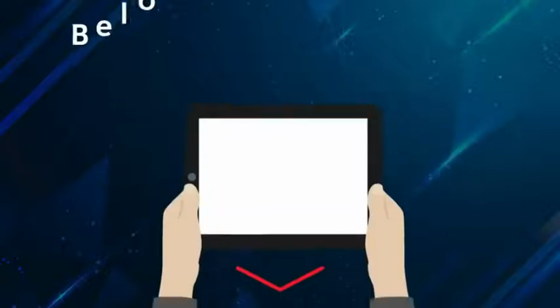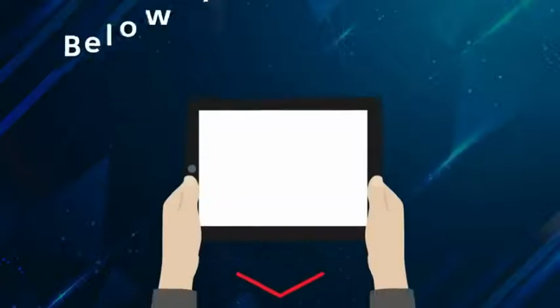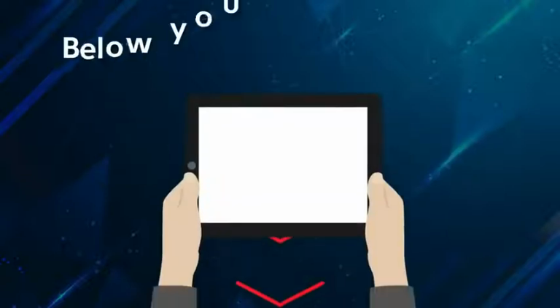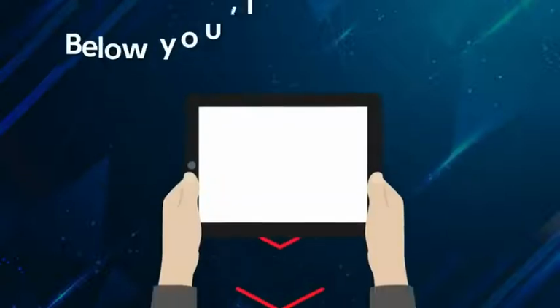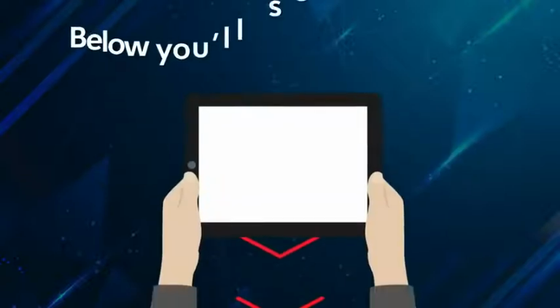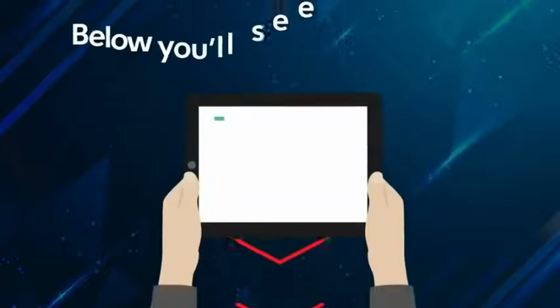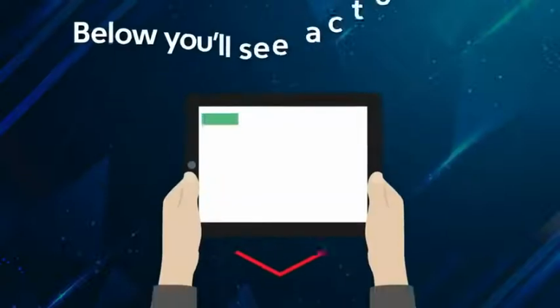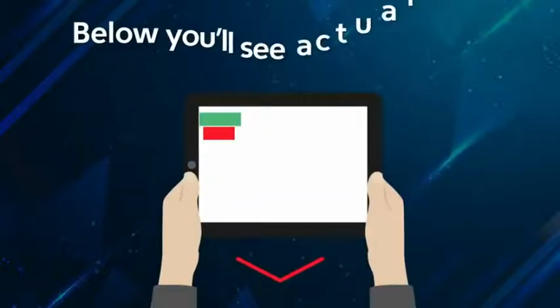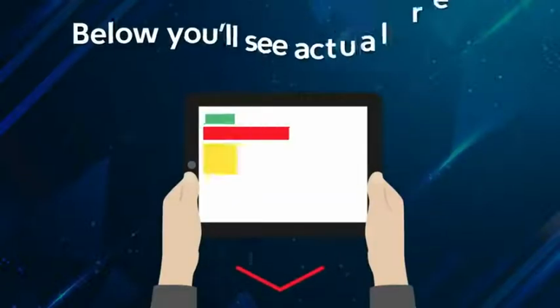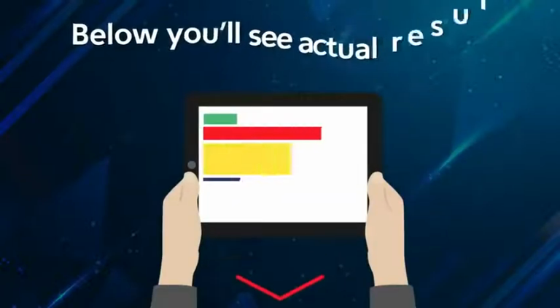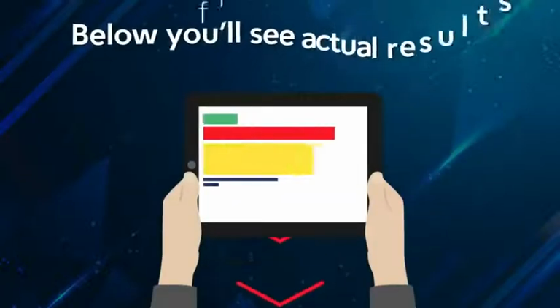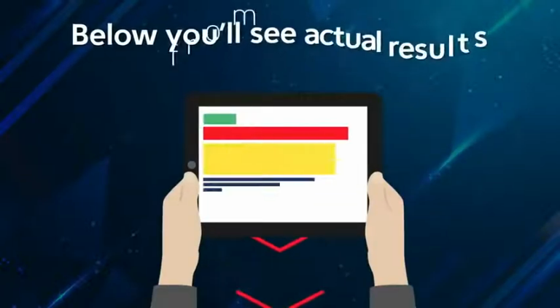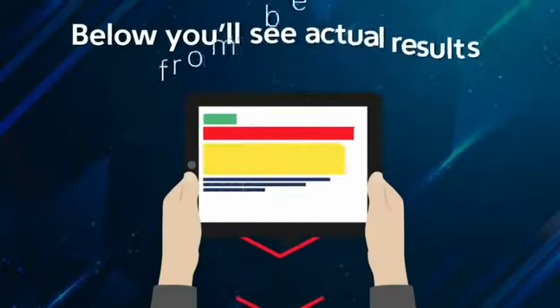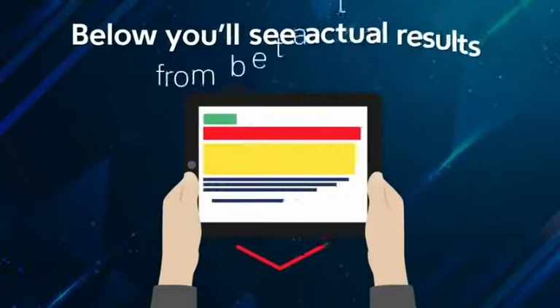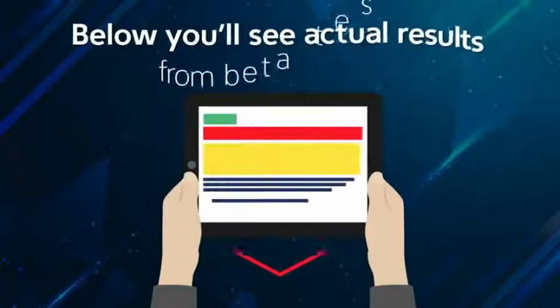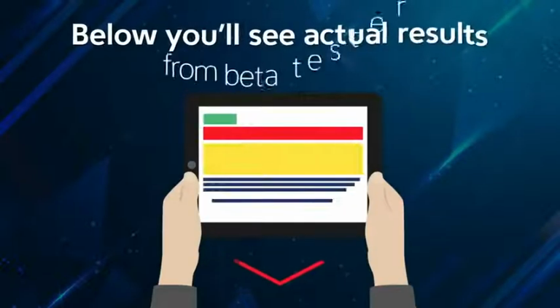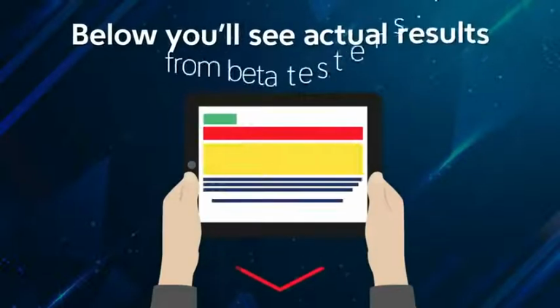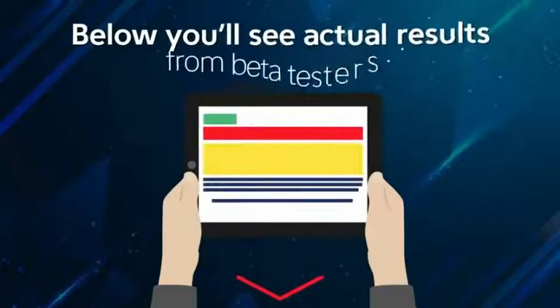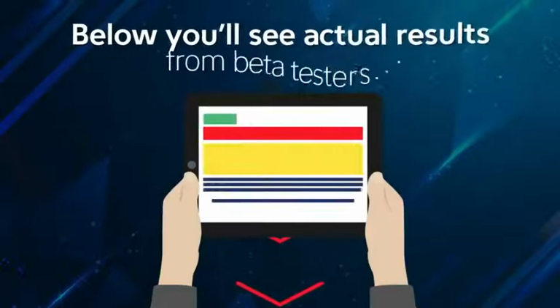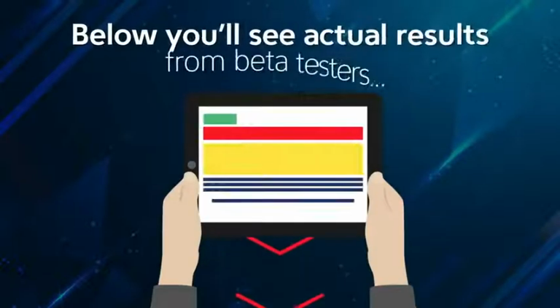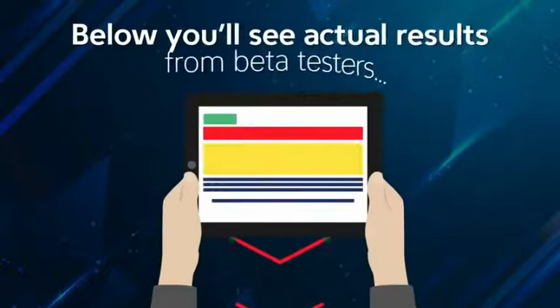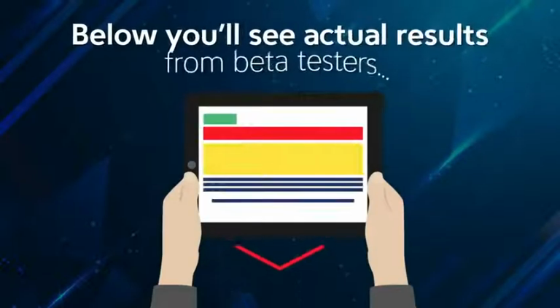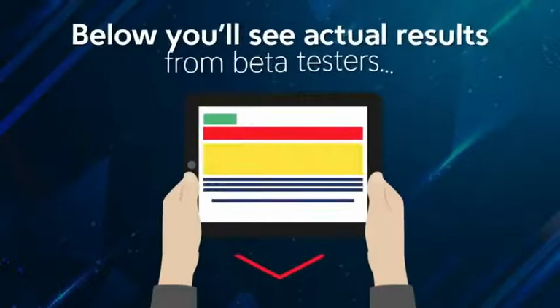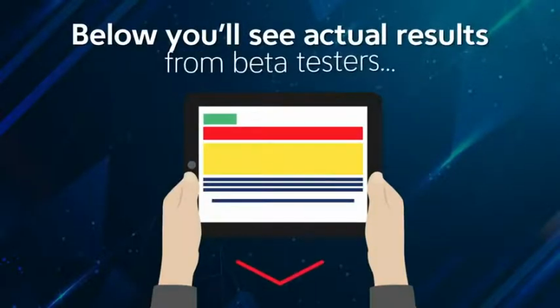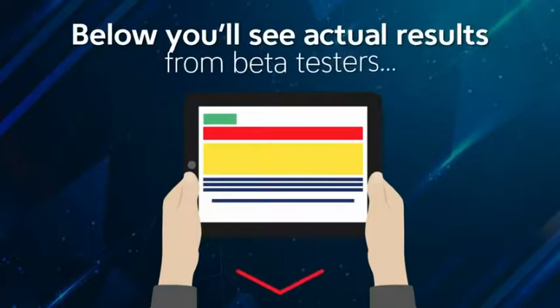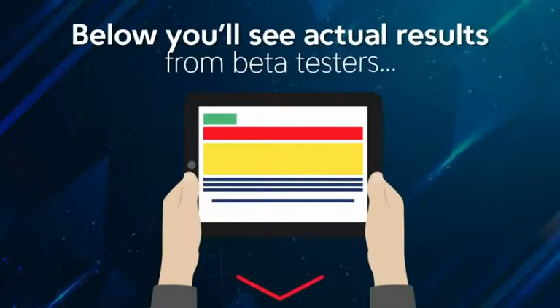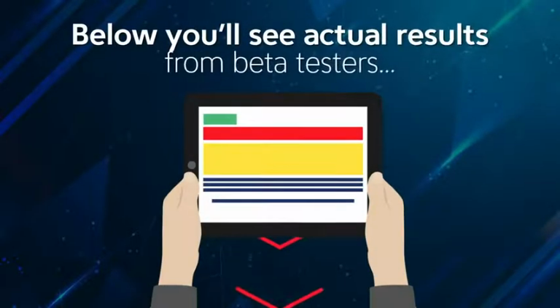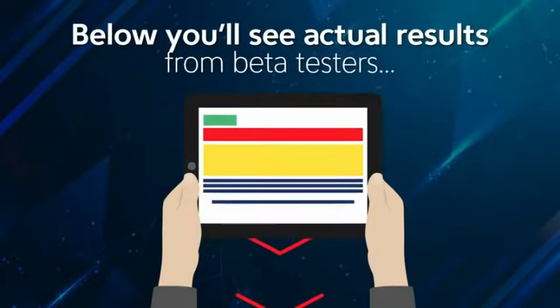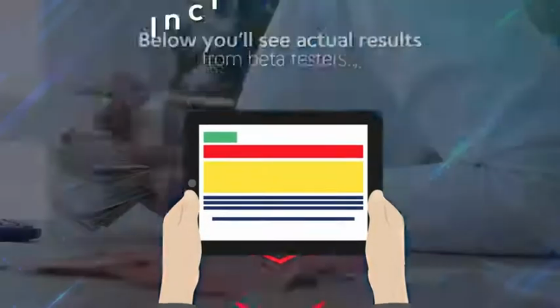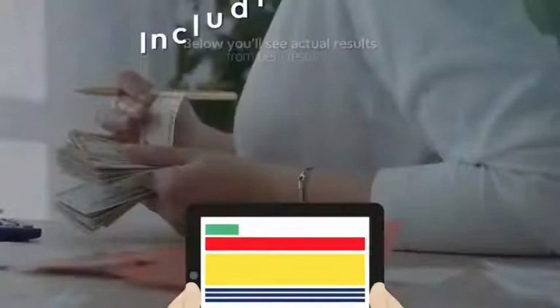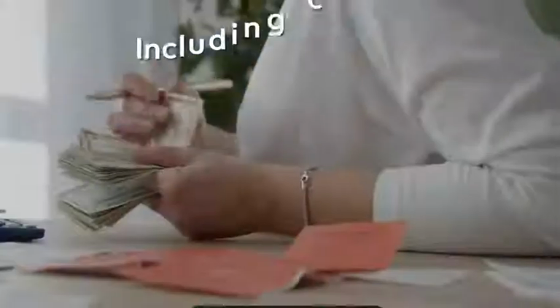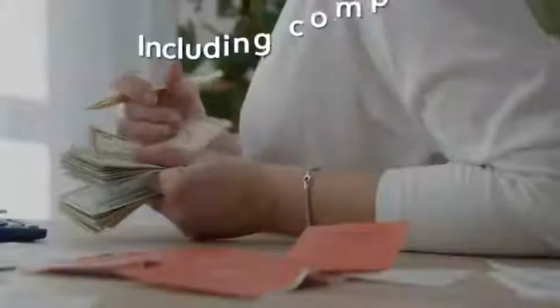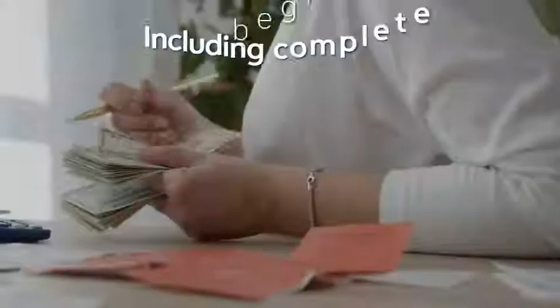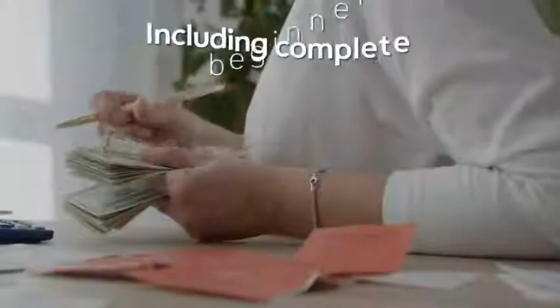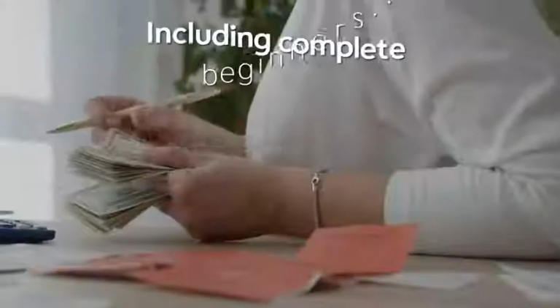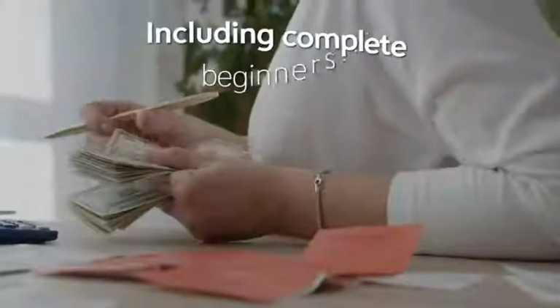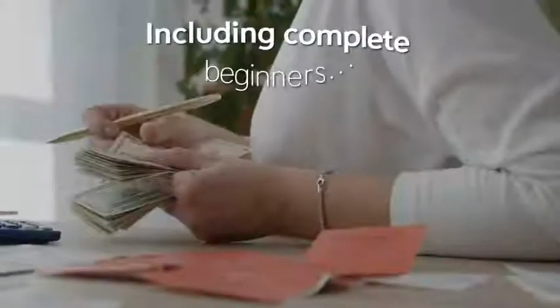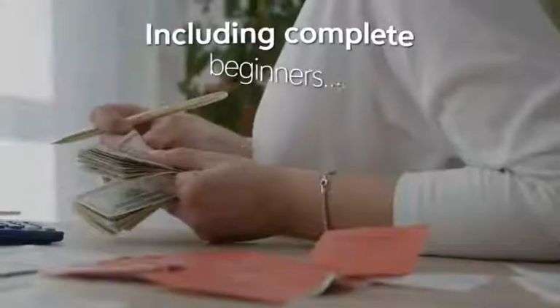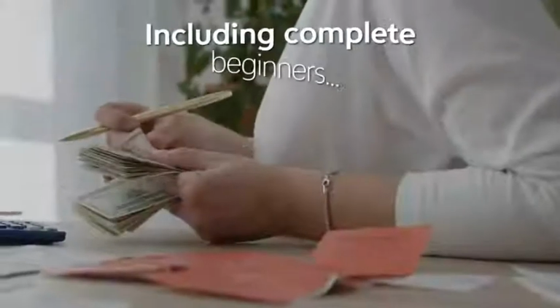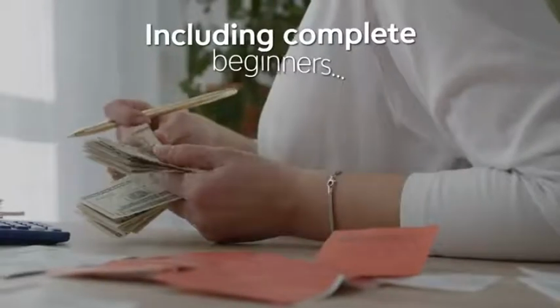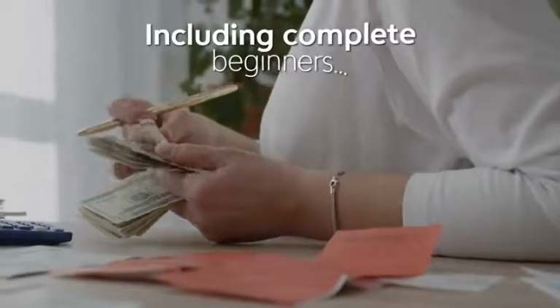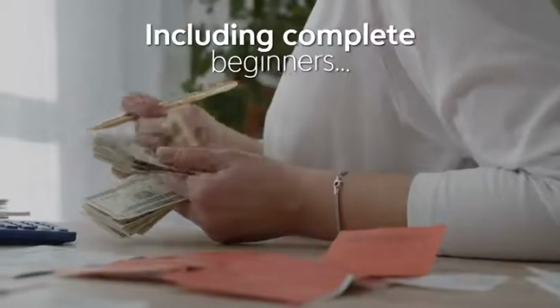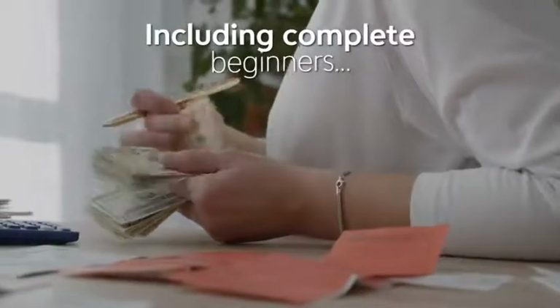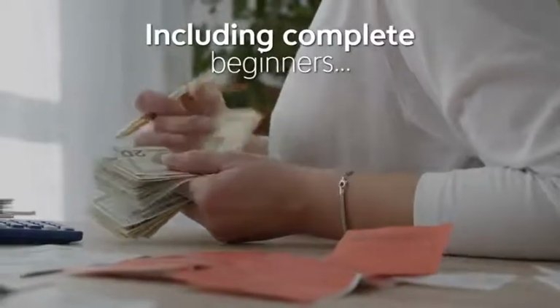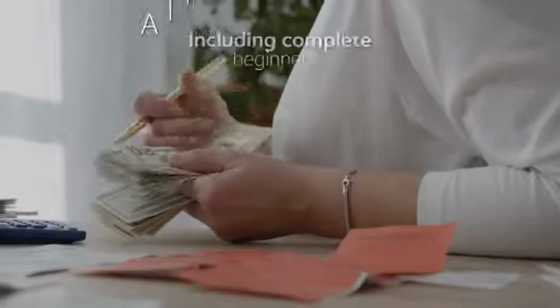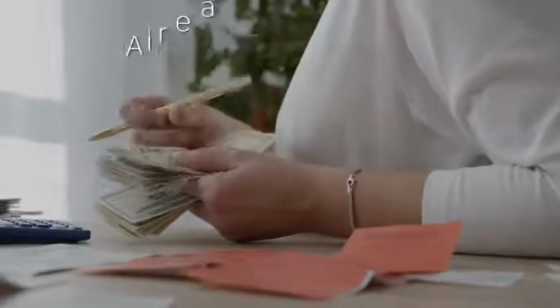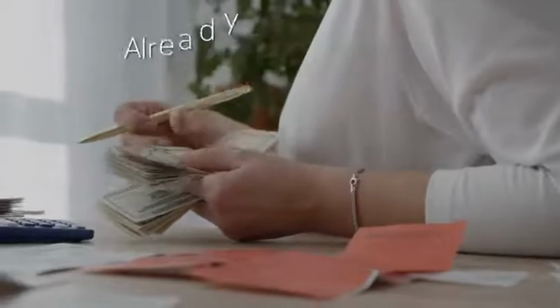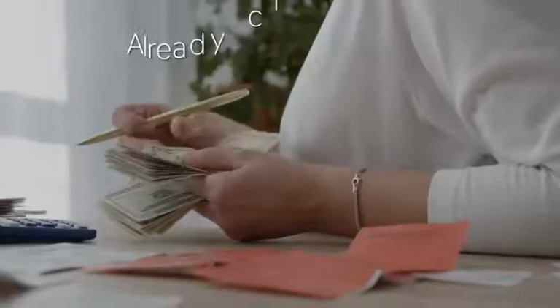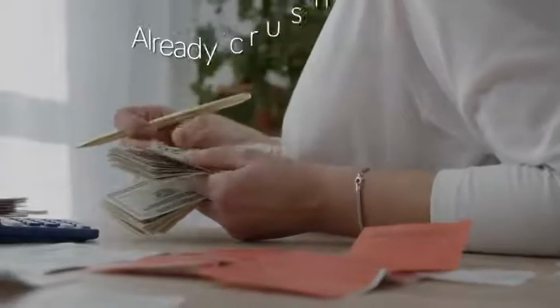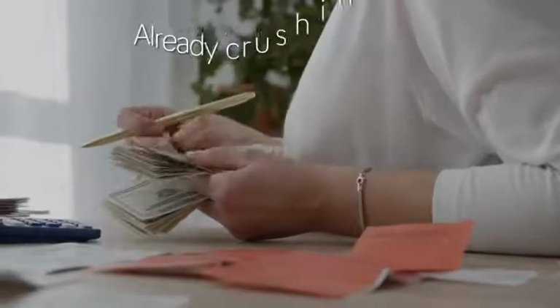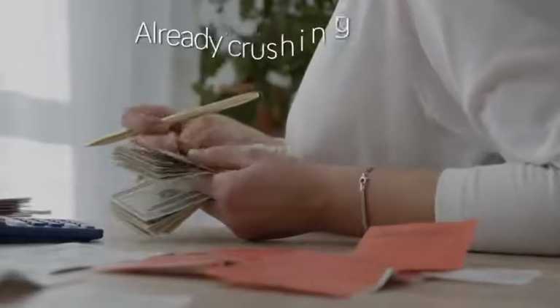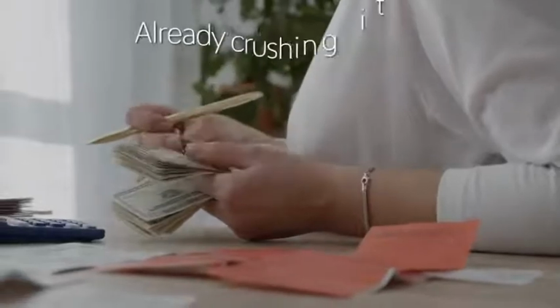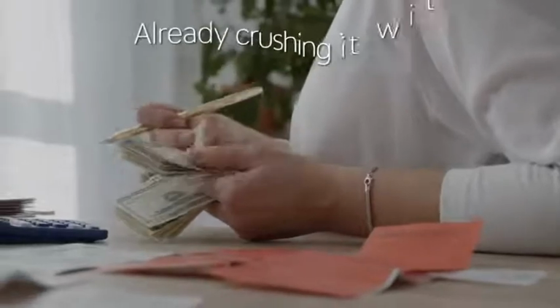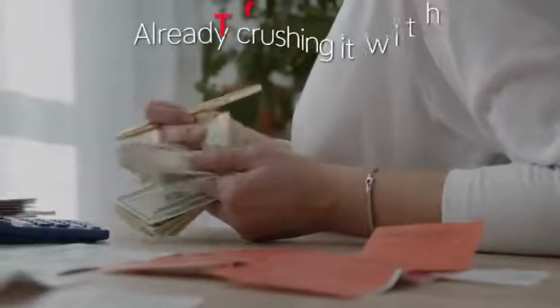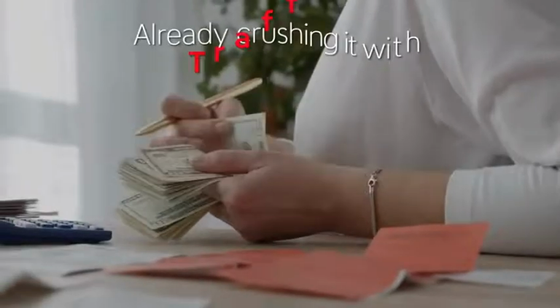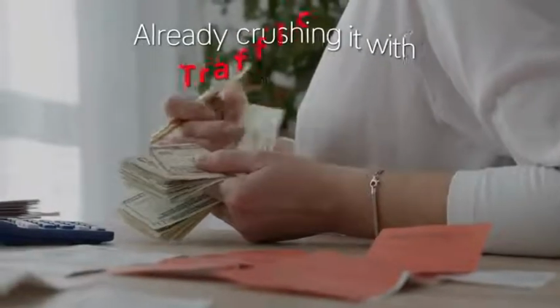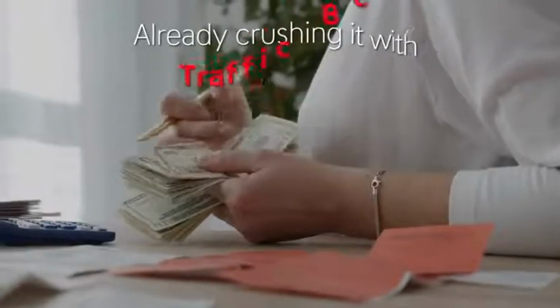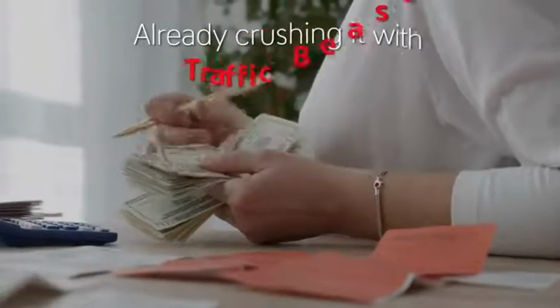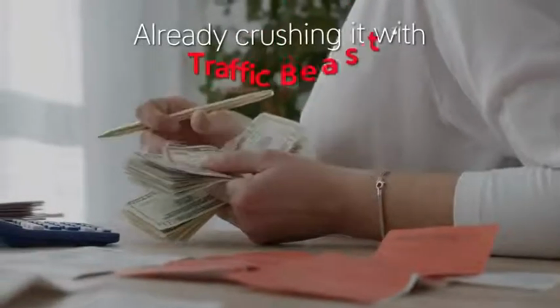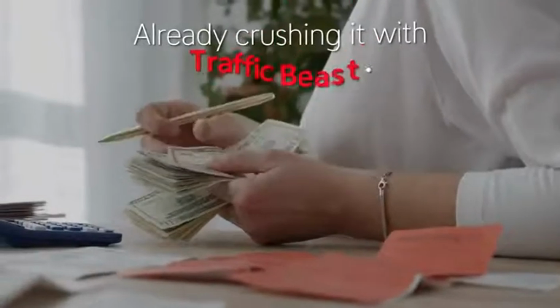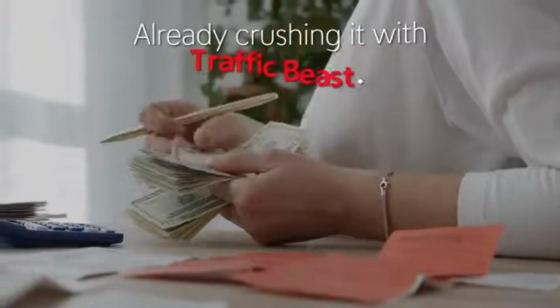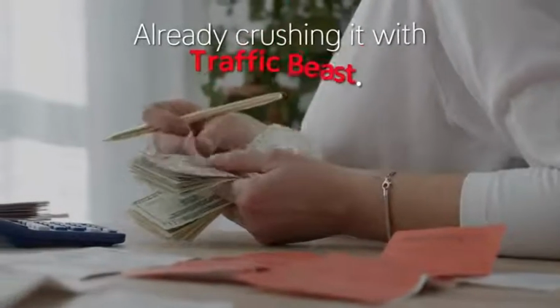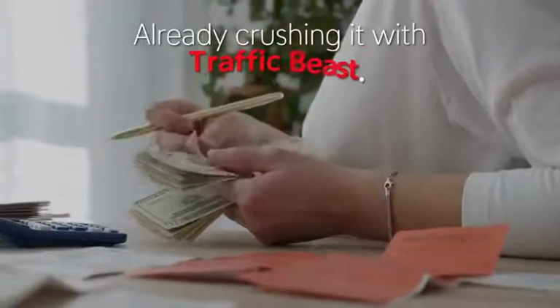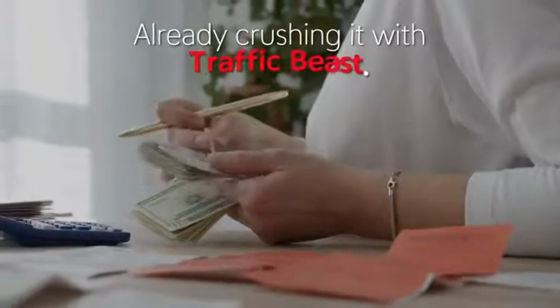Below, you'll see actual results from beta testers, including complete beginners already crushing it with Traffic Beast.